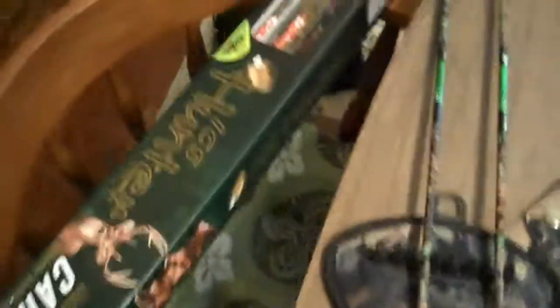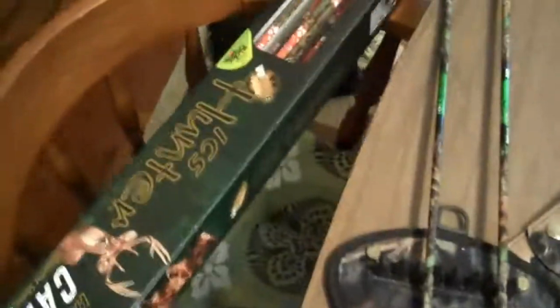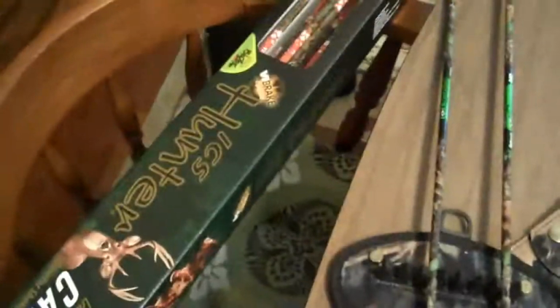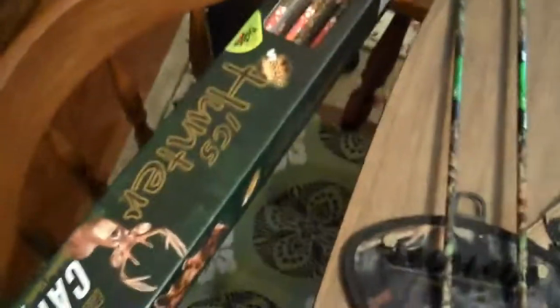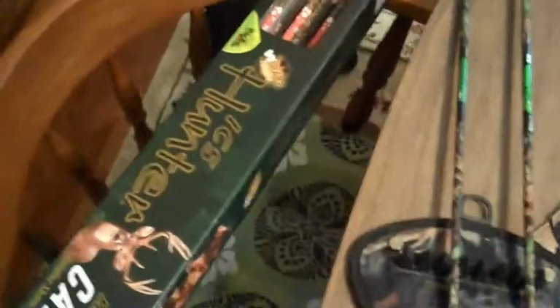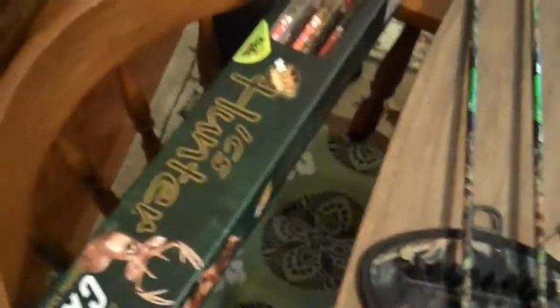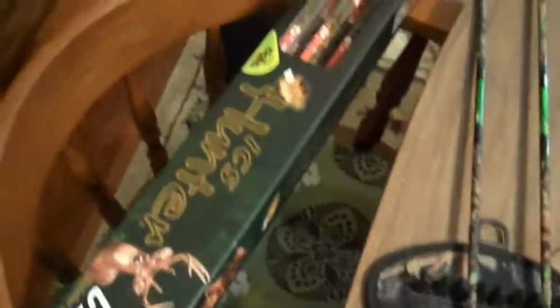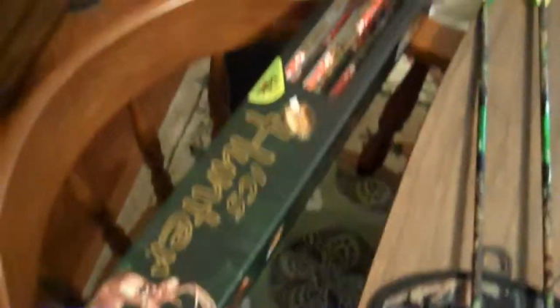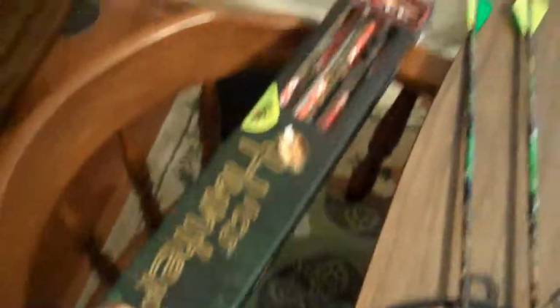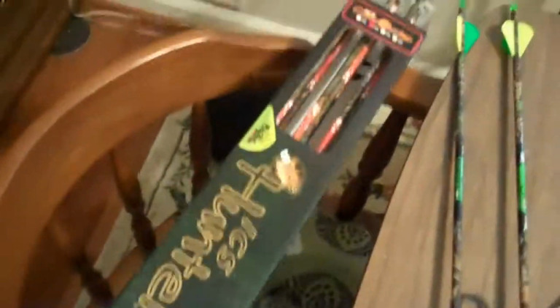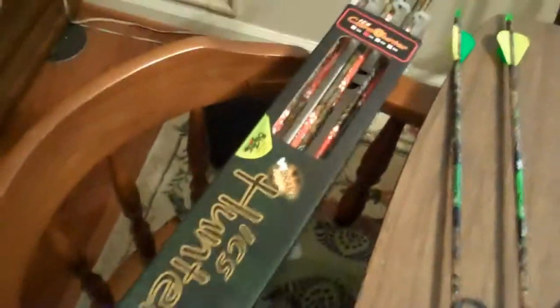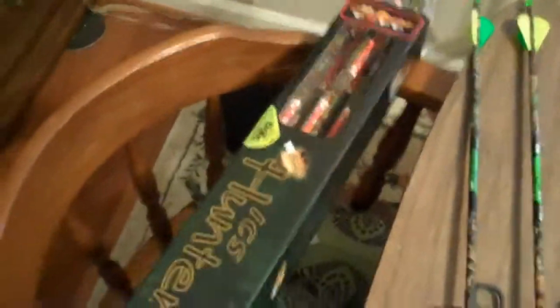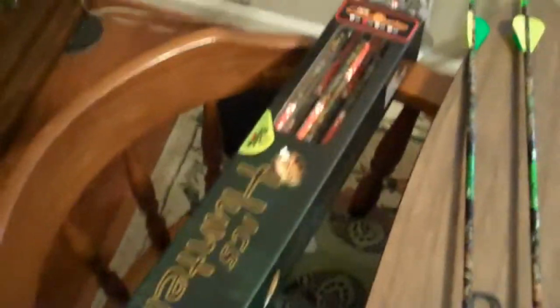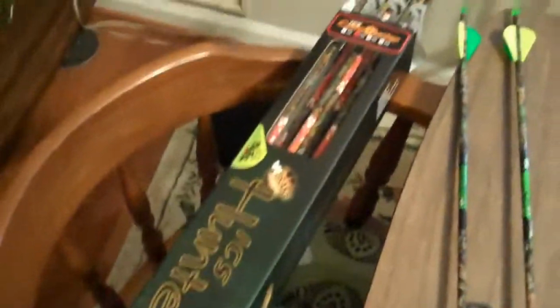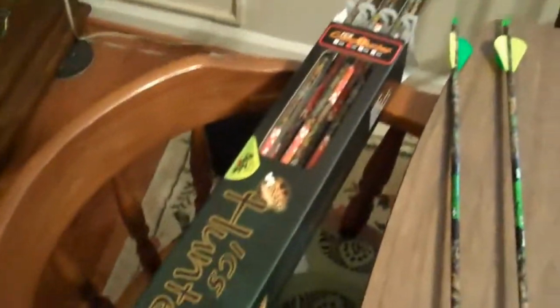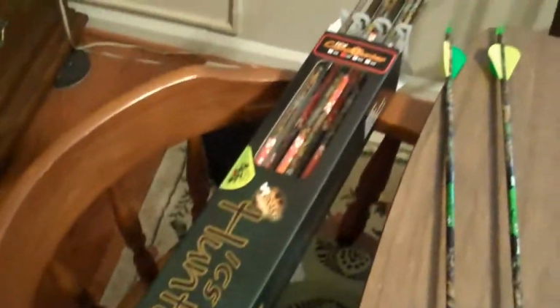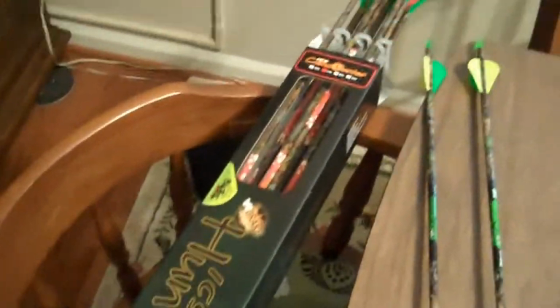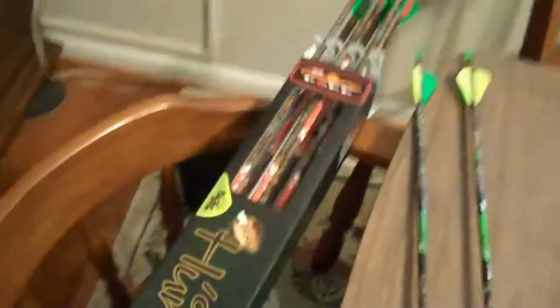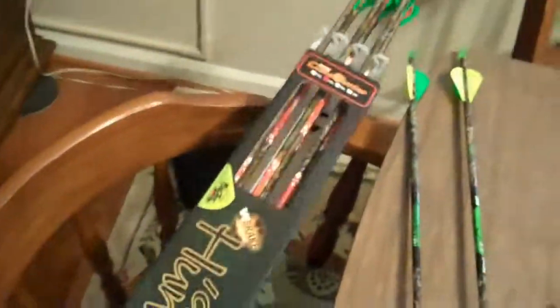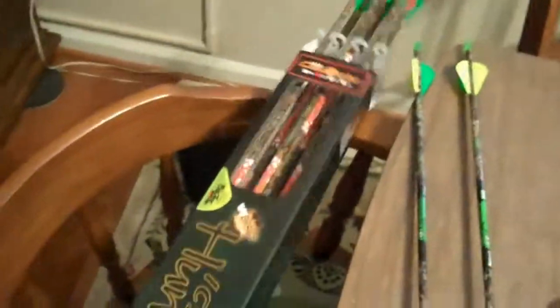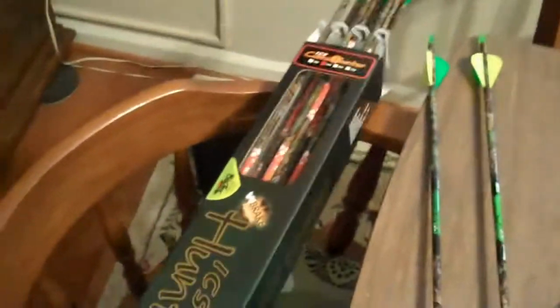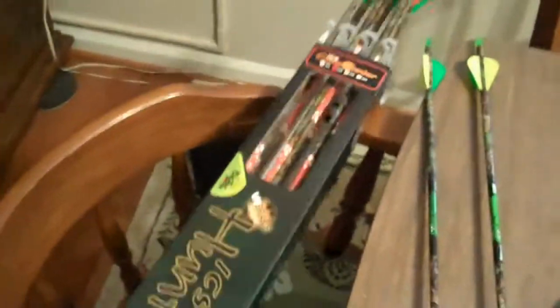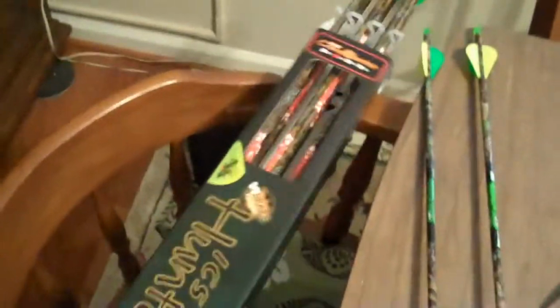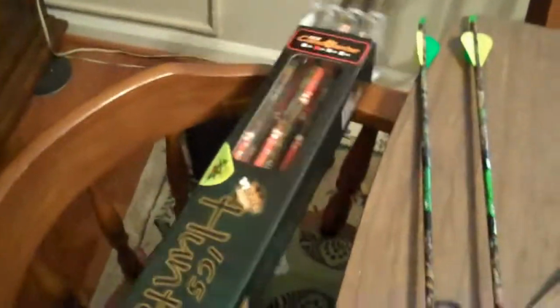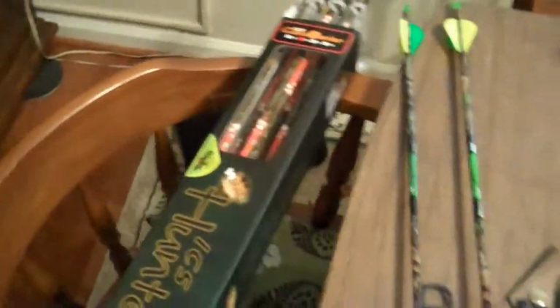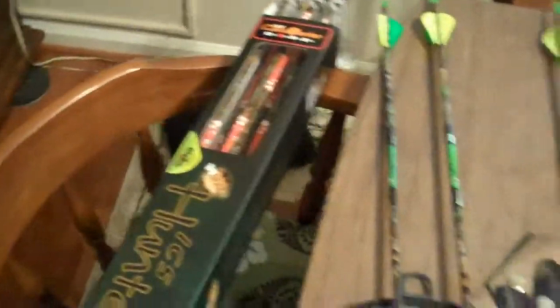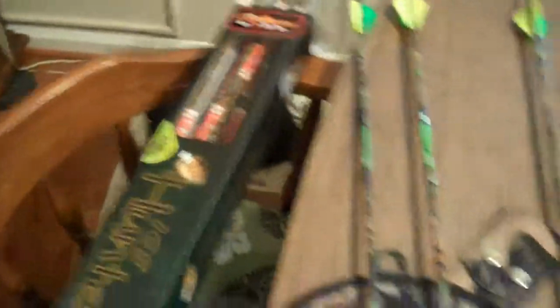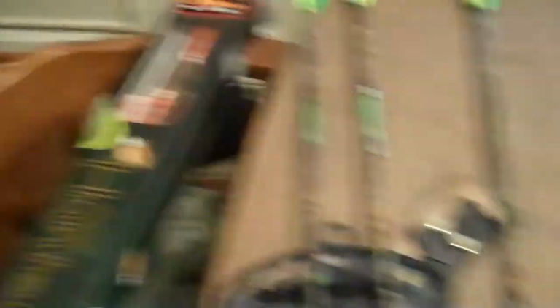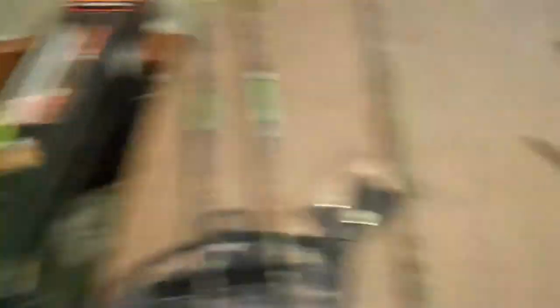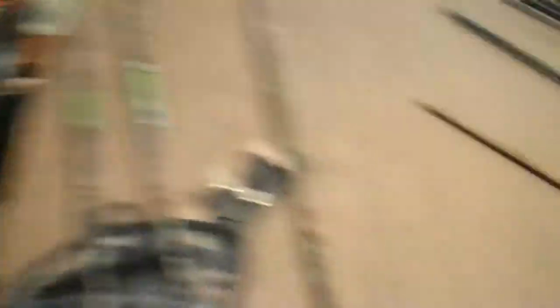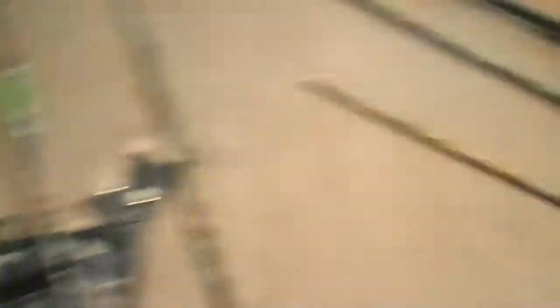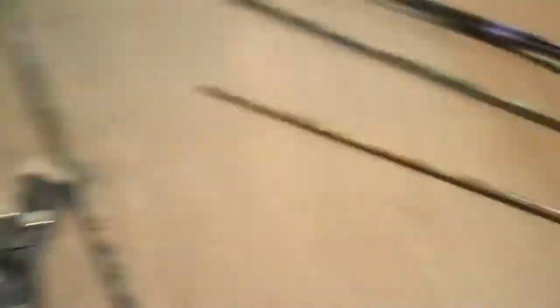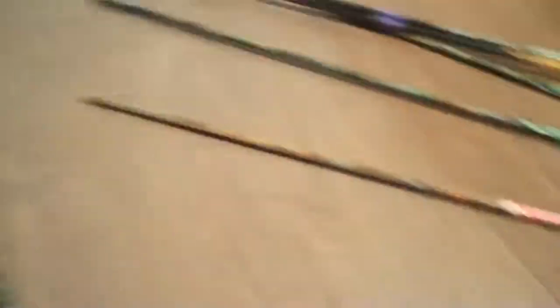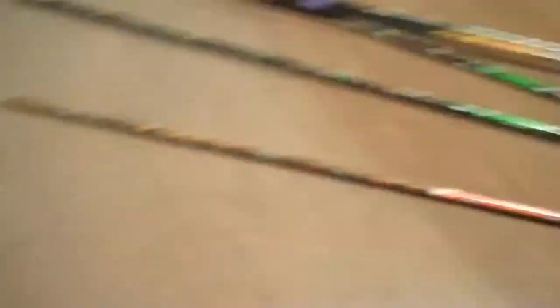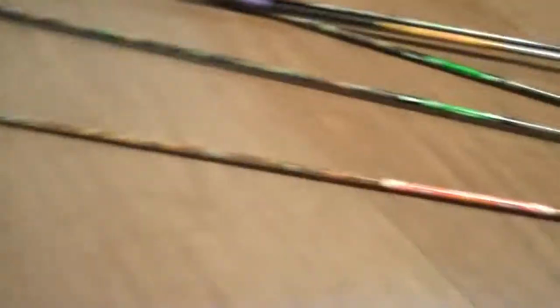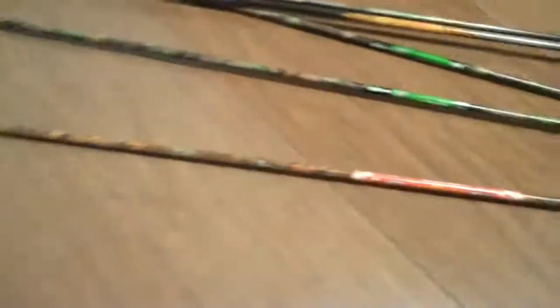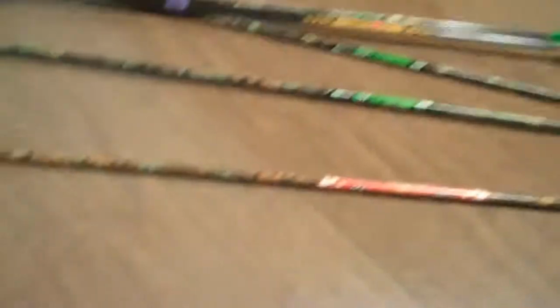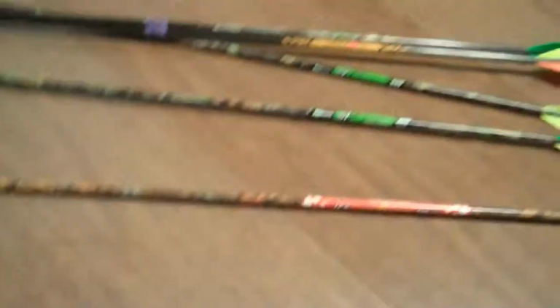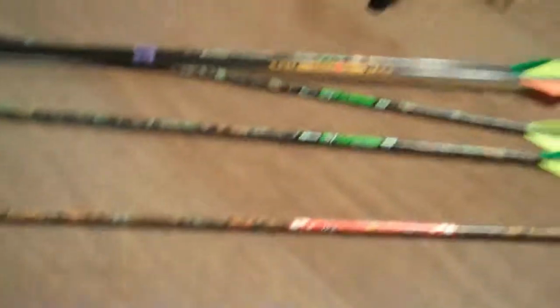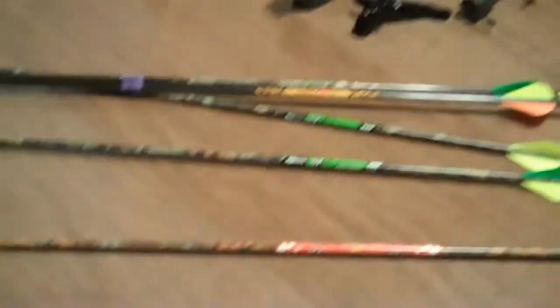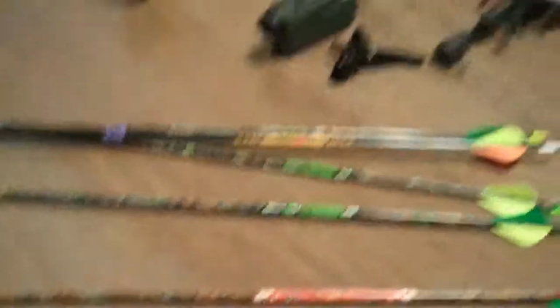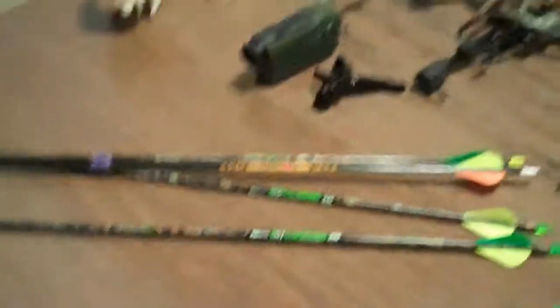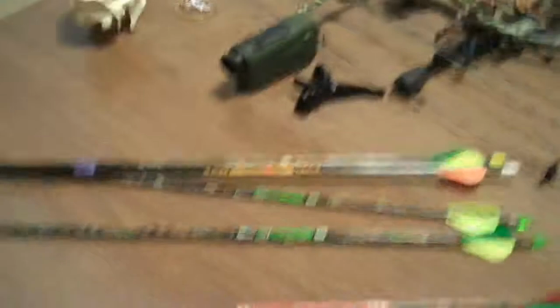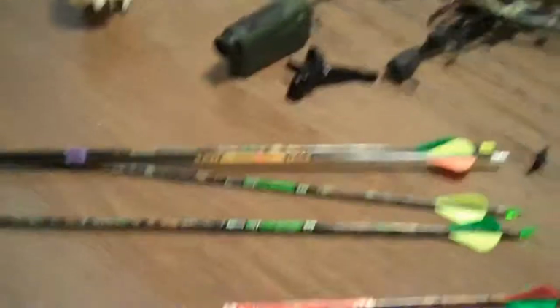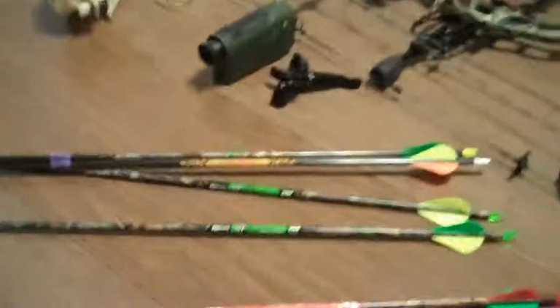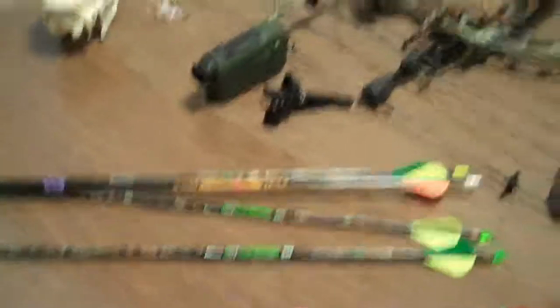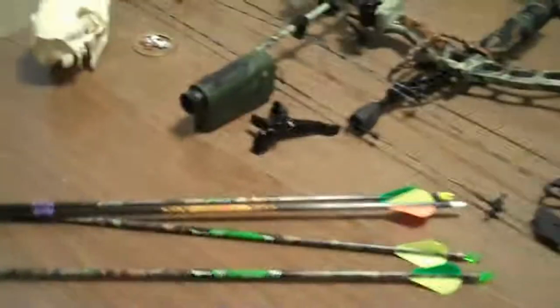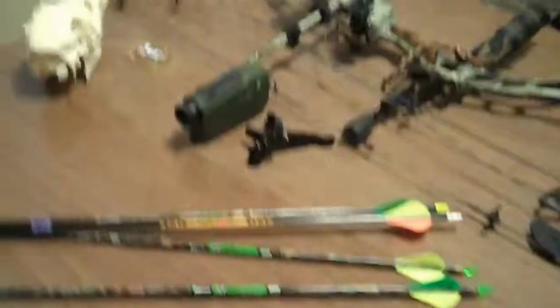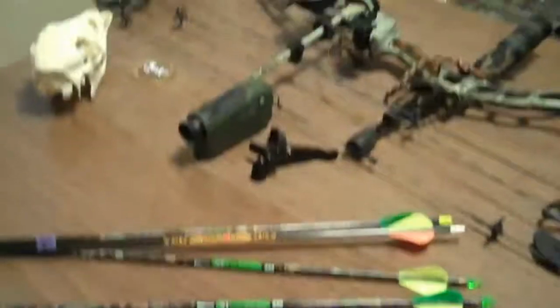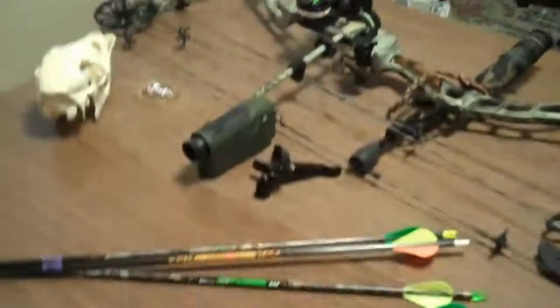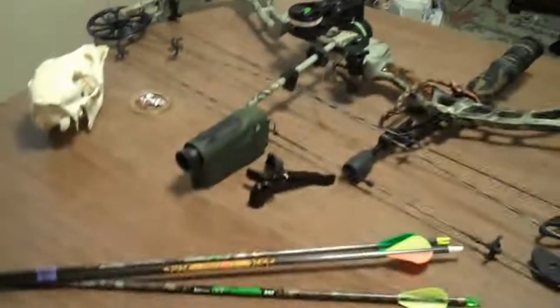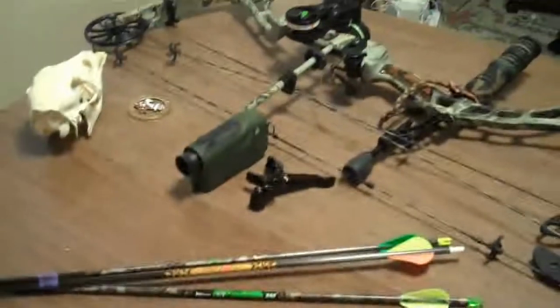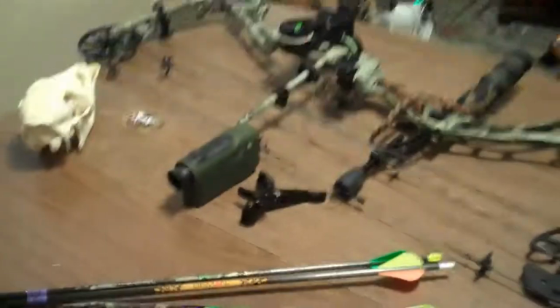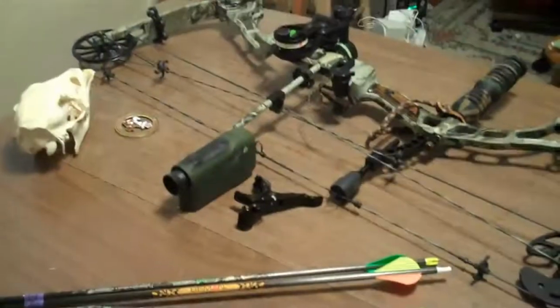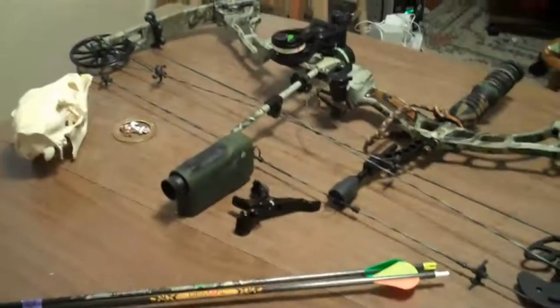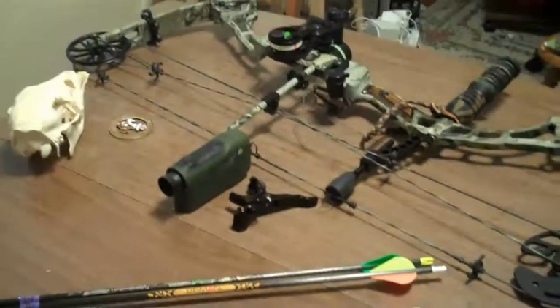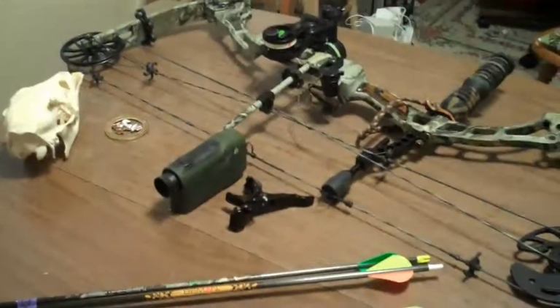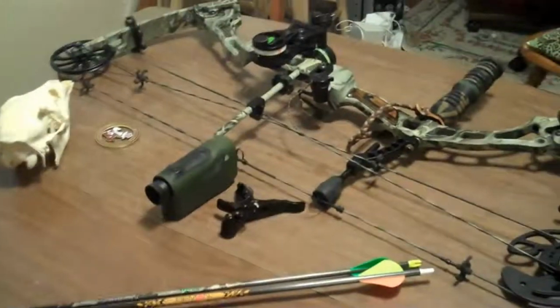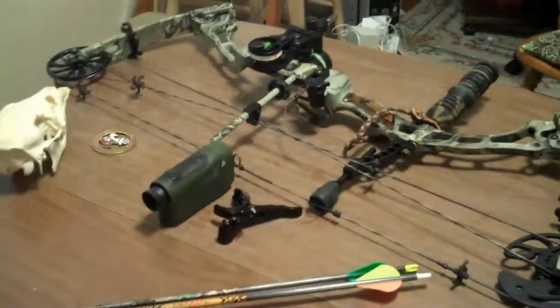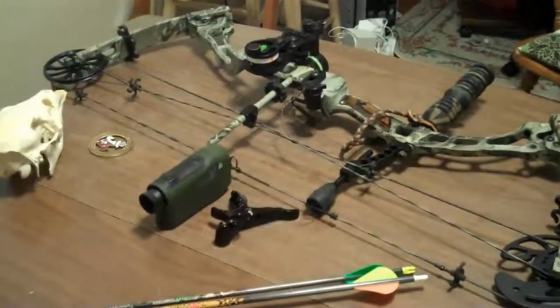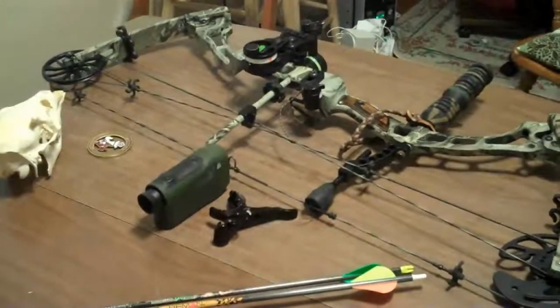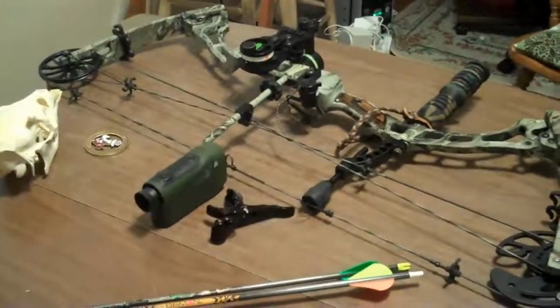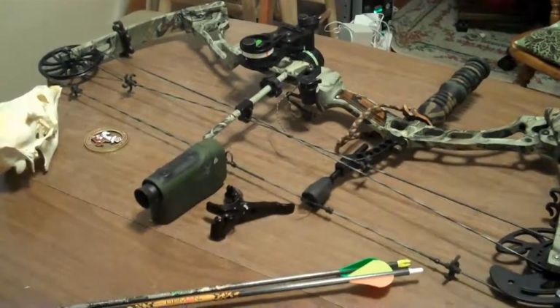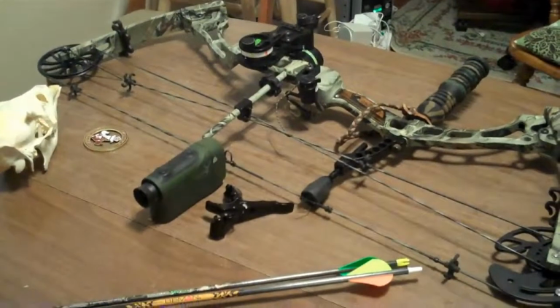Got a dozen arrows to play with. The next video you're going to see is me shooting.